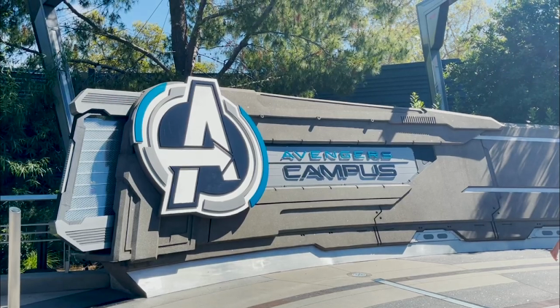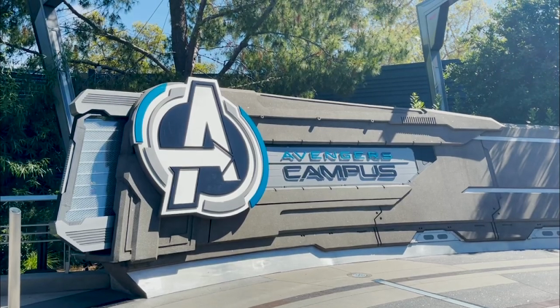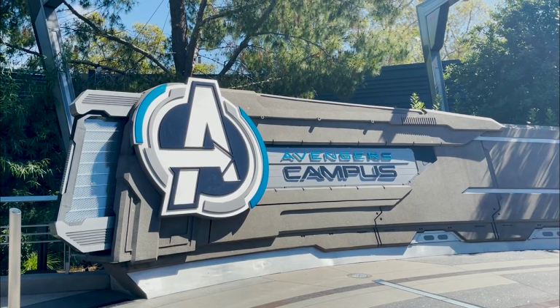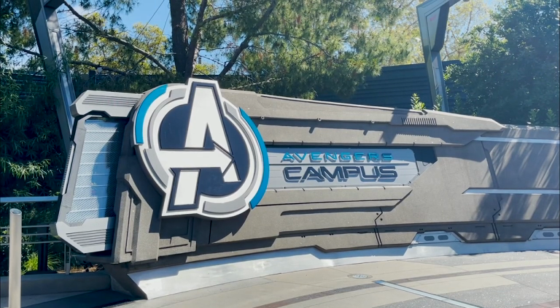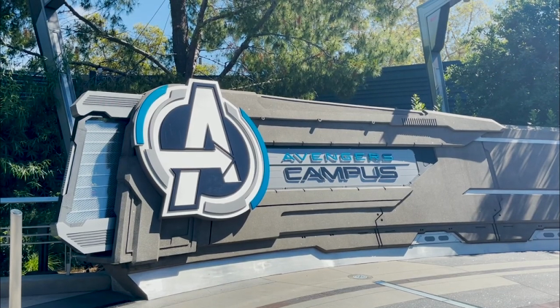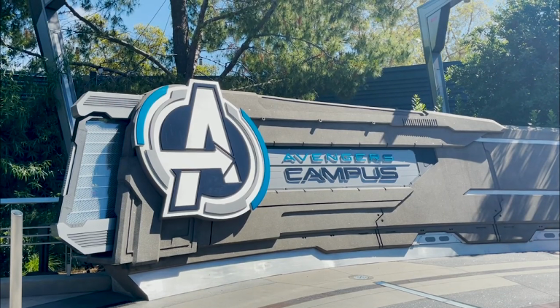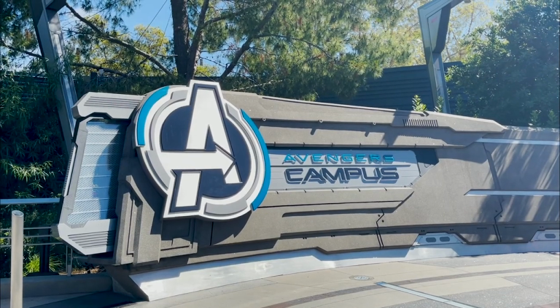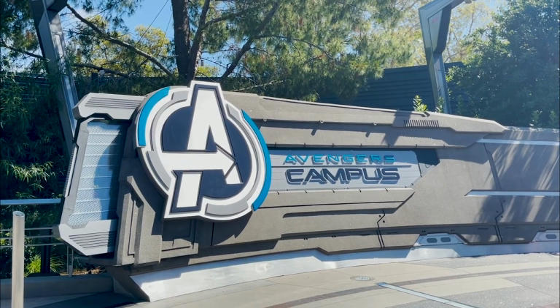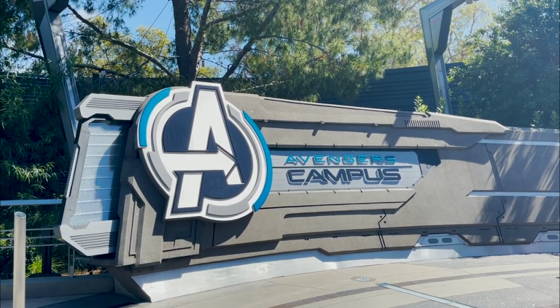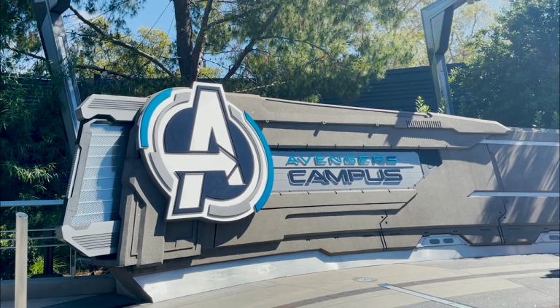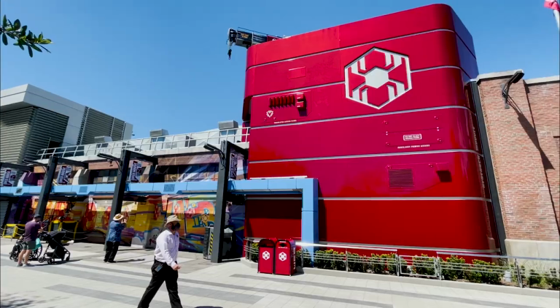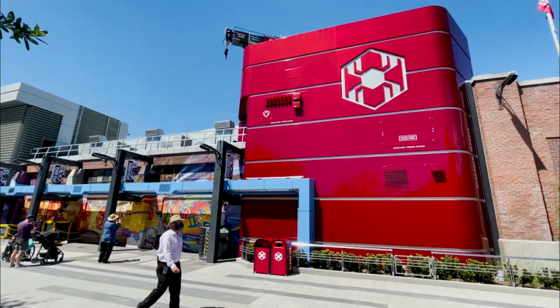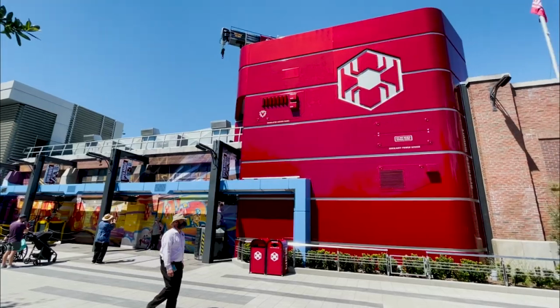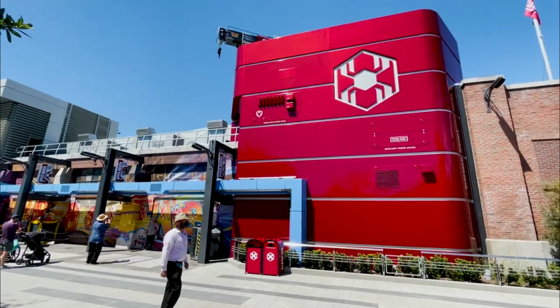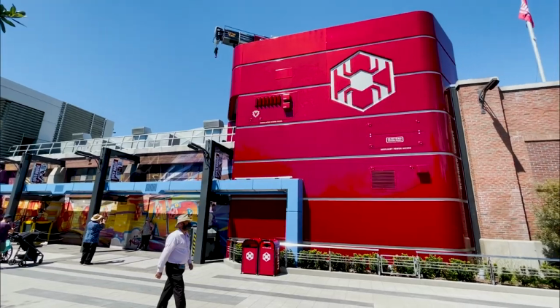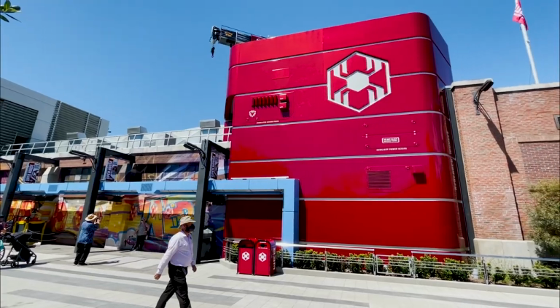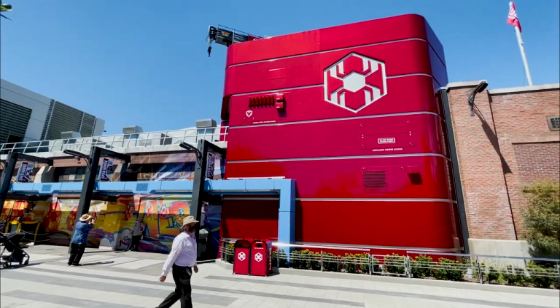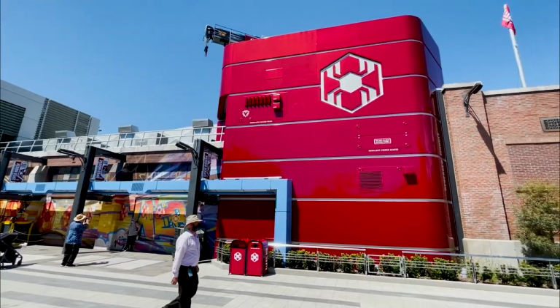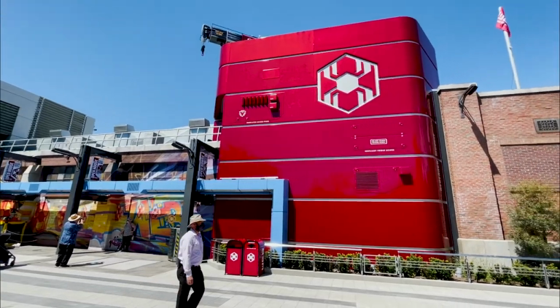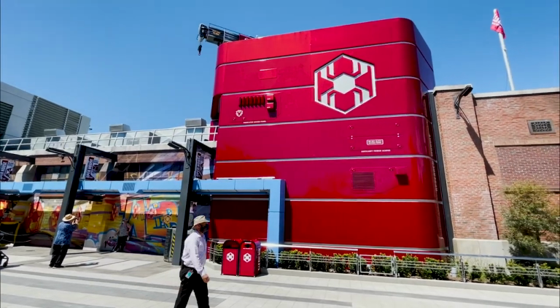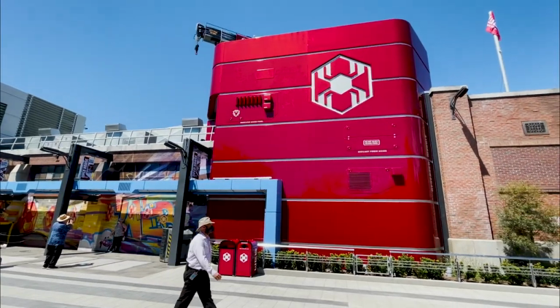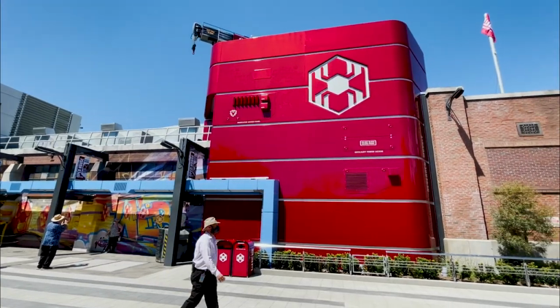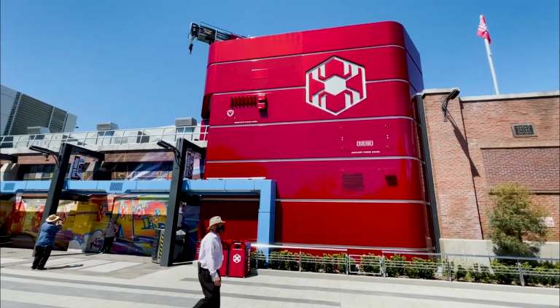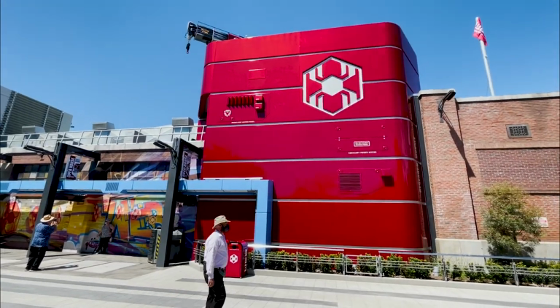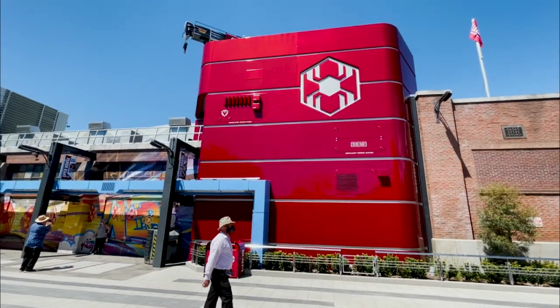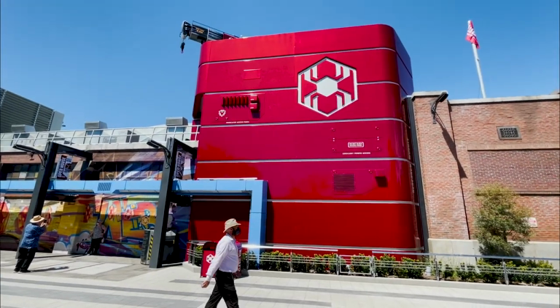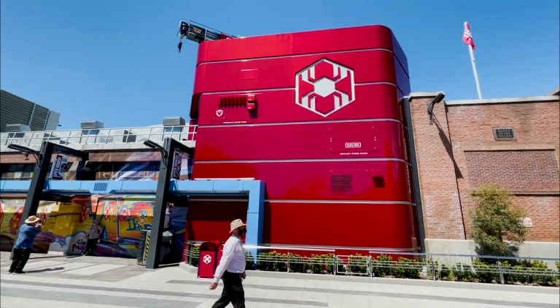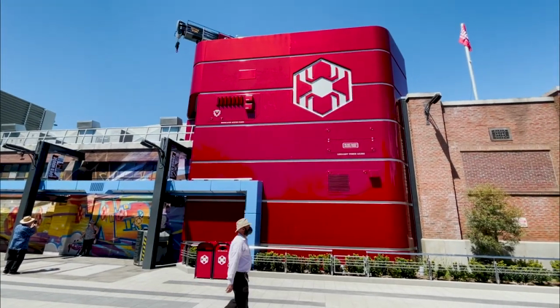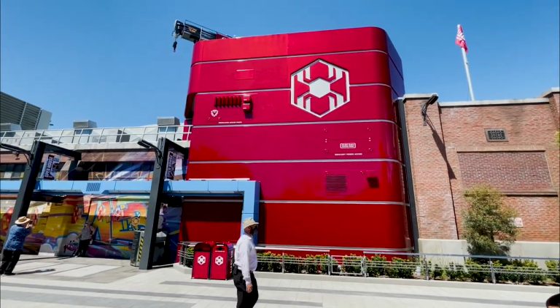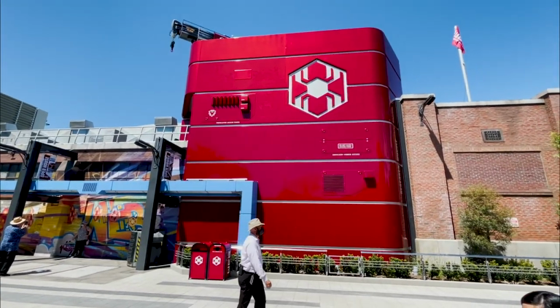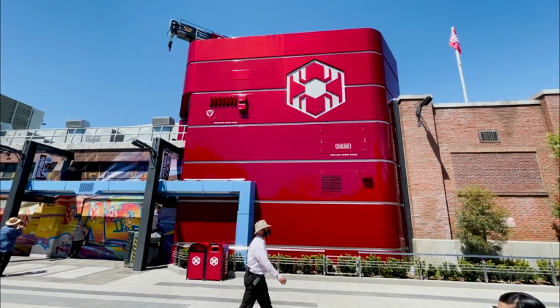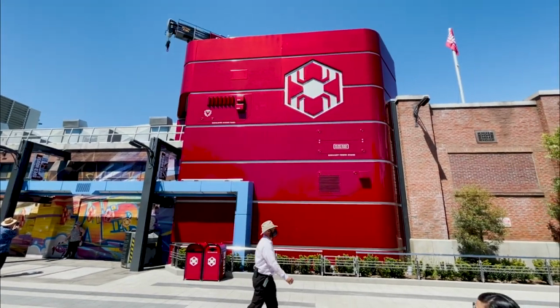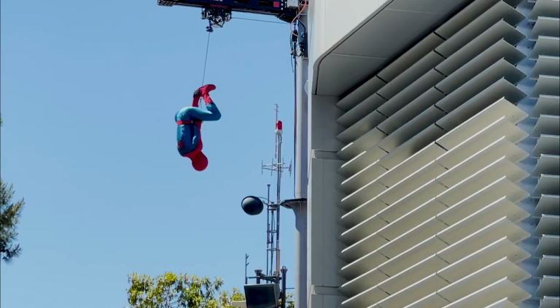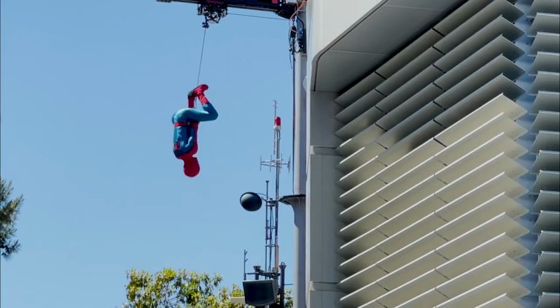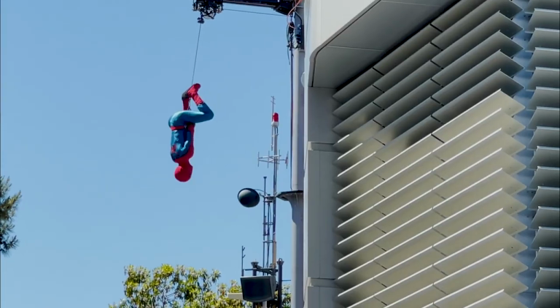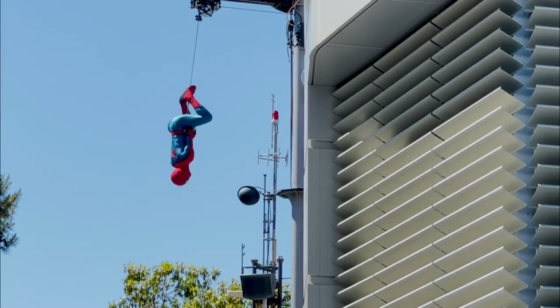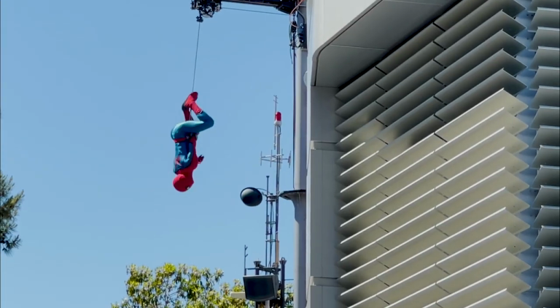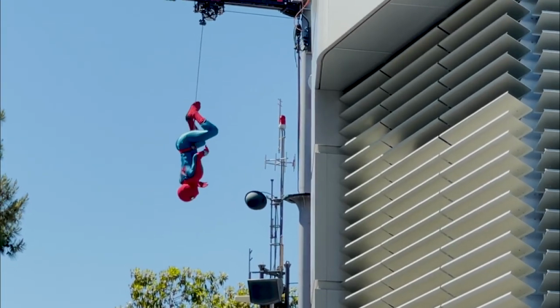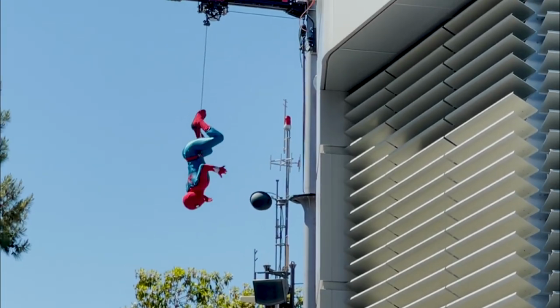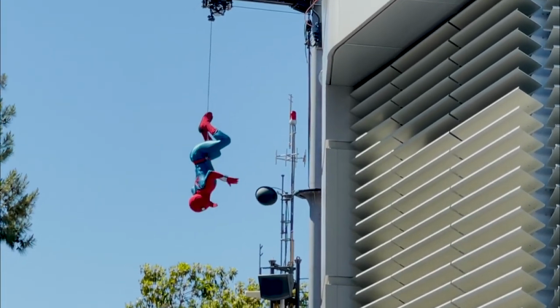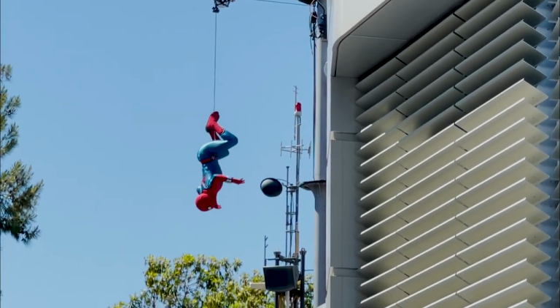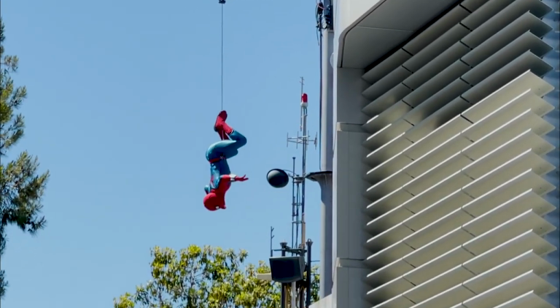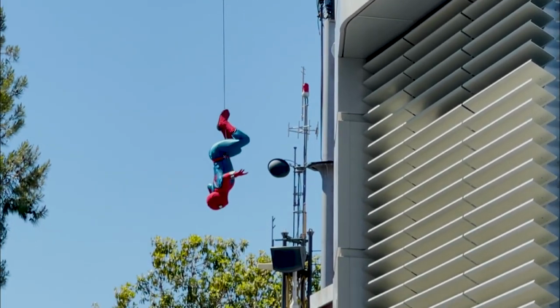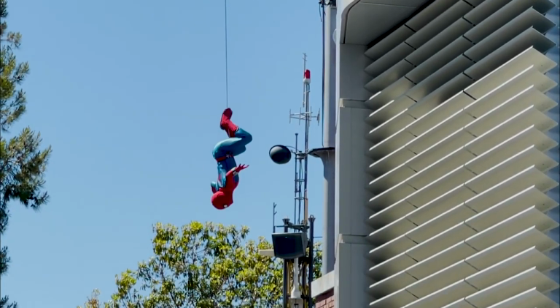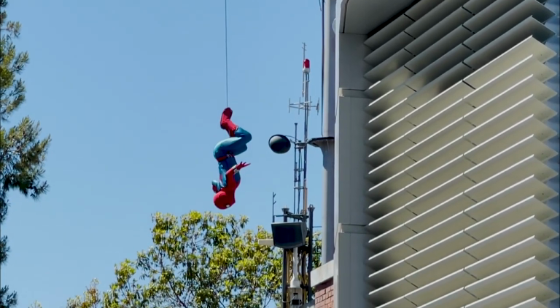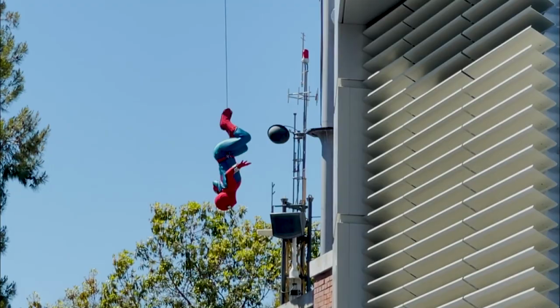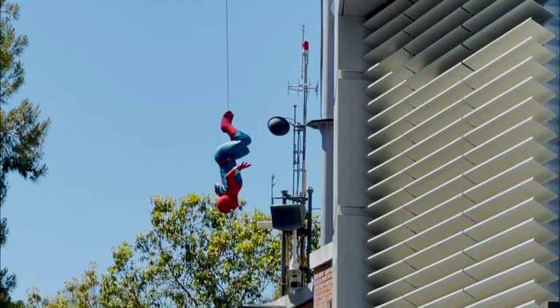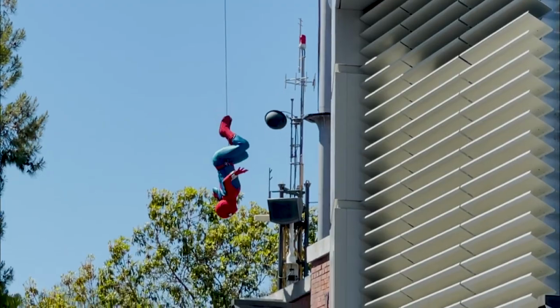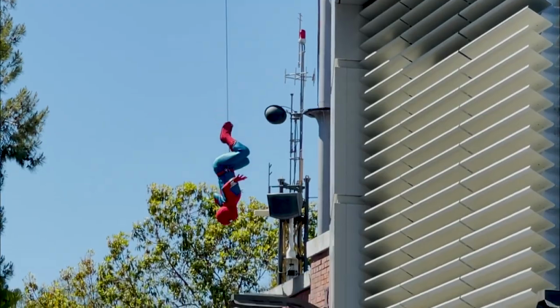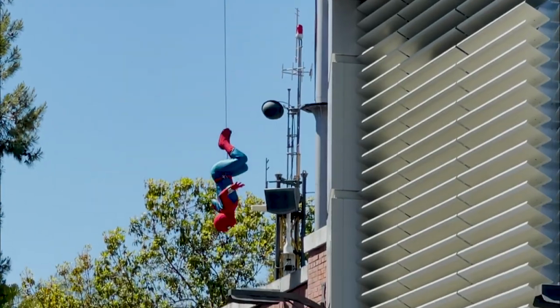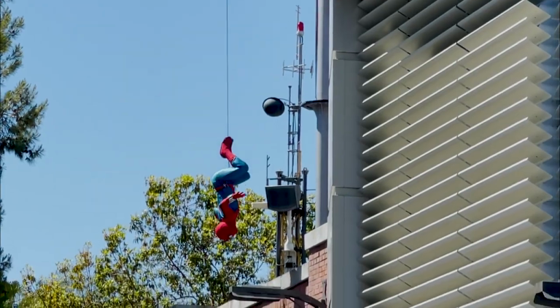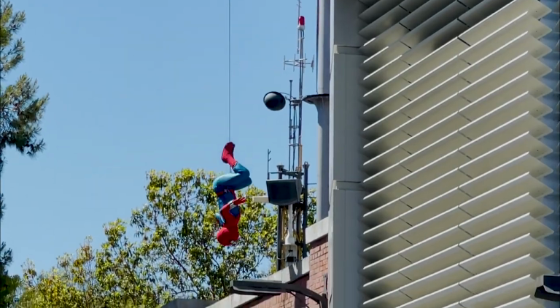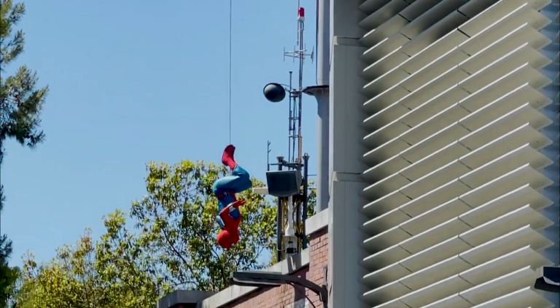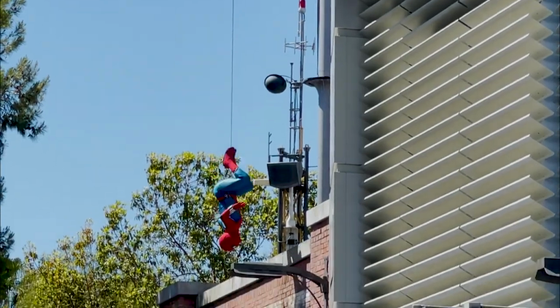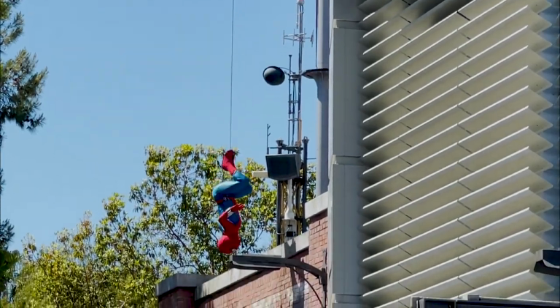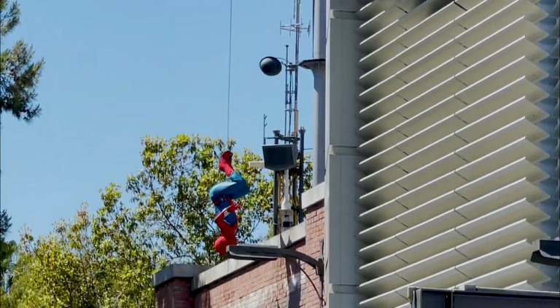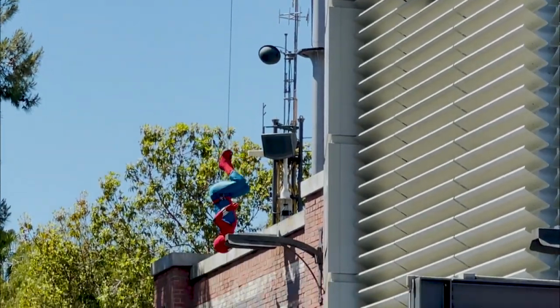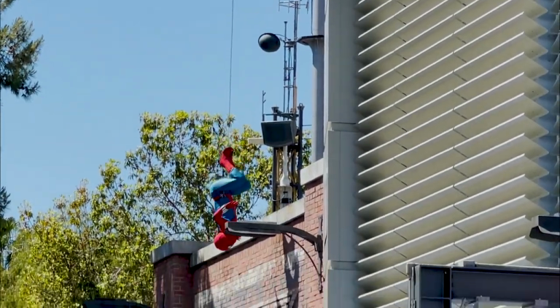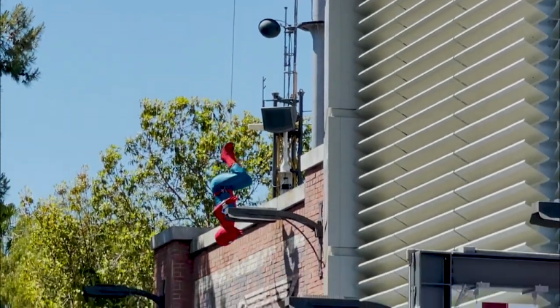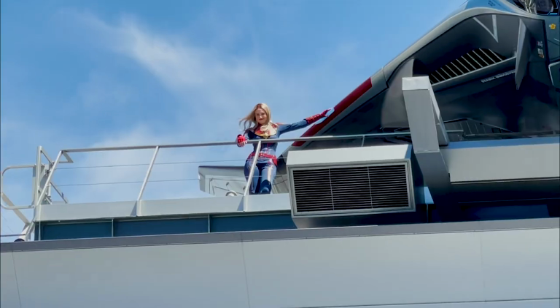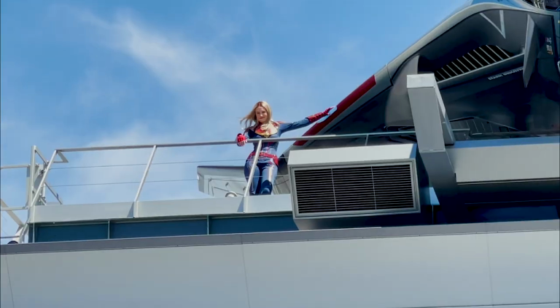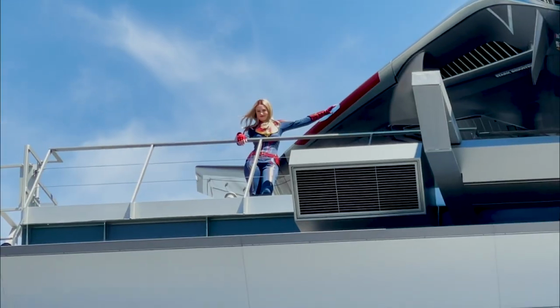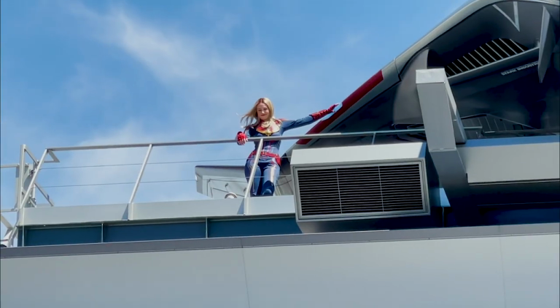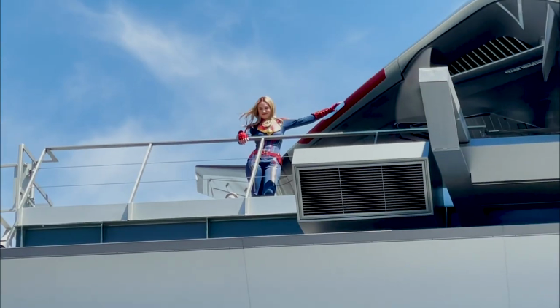Are you curious about the new Avengers Campus at California Adventure in Disneyland? Let's take a look at that.